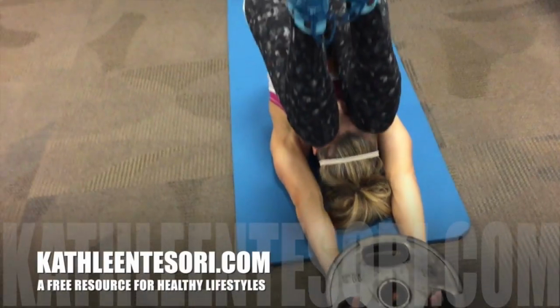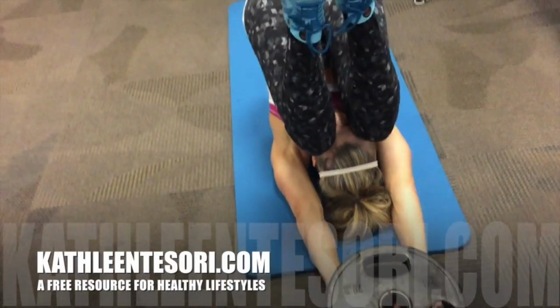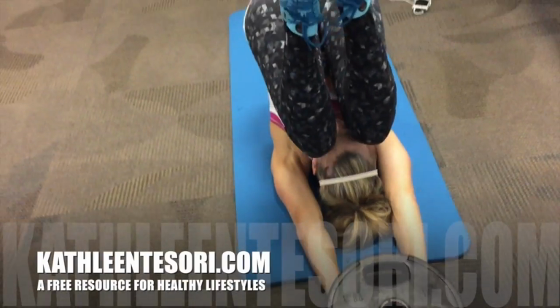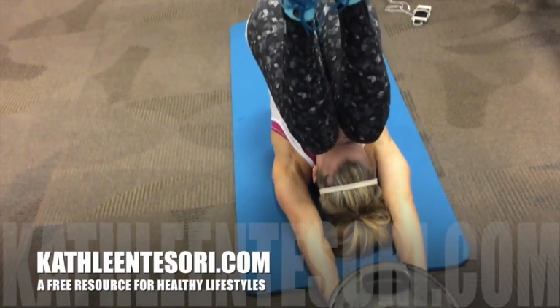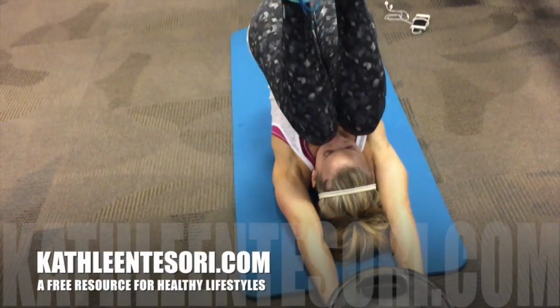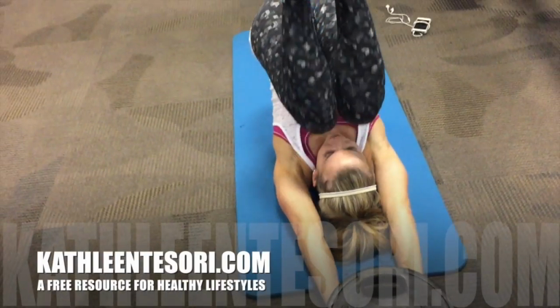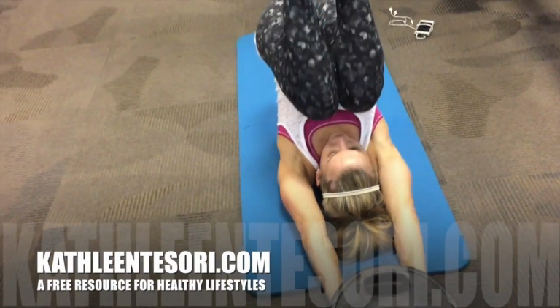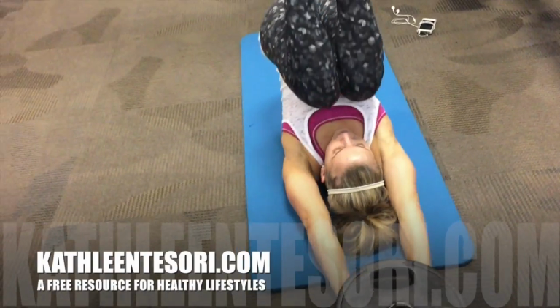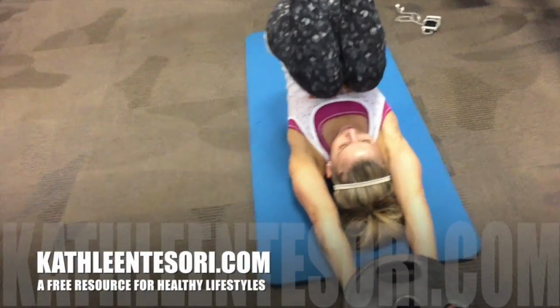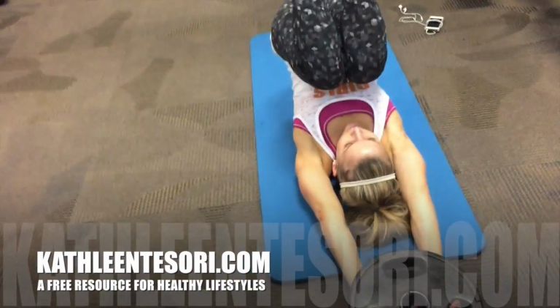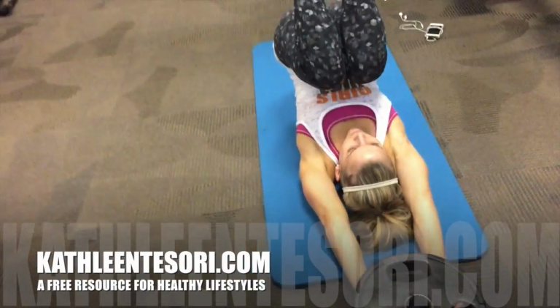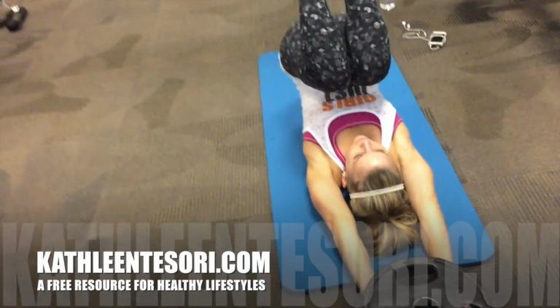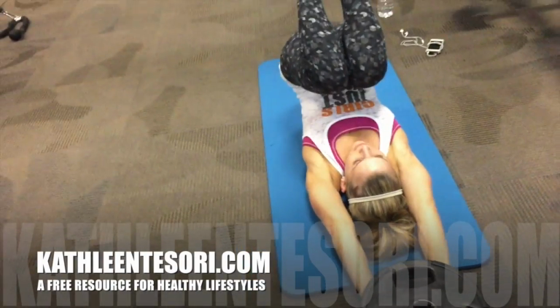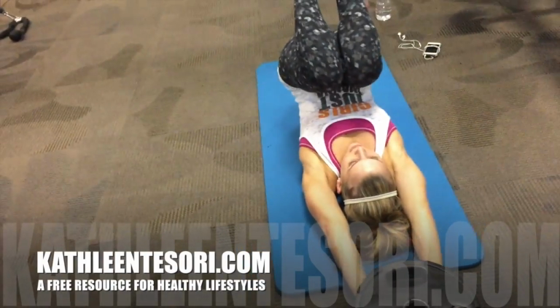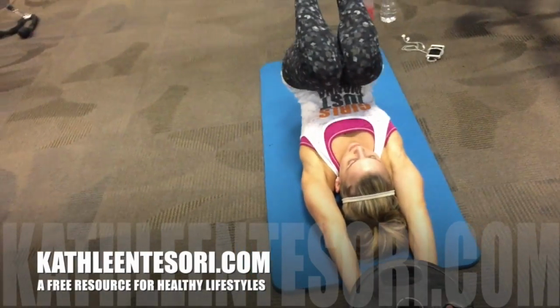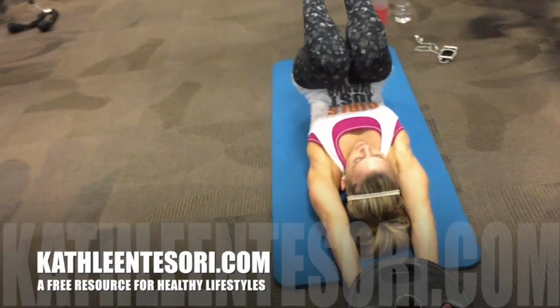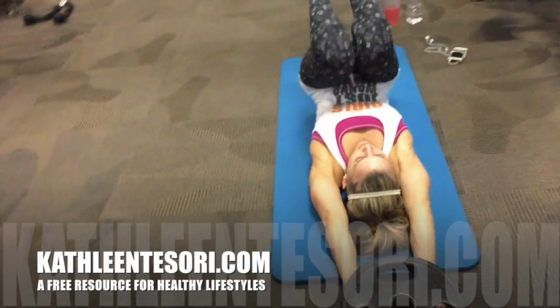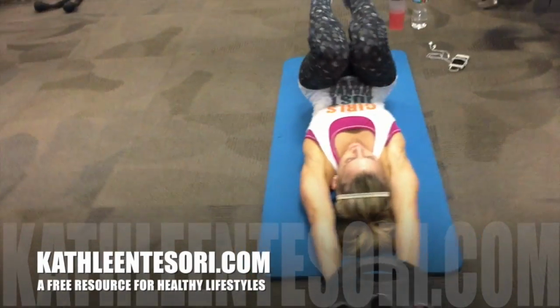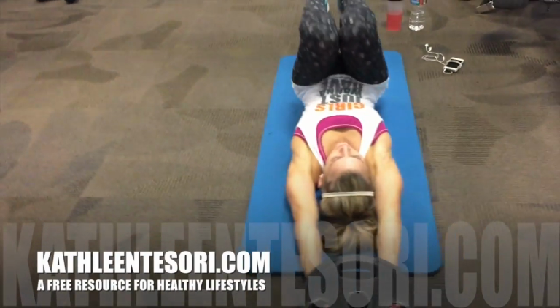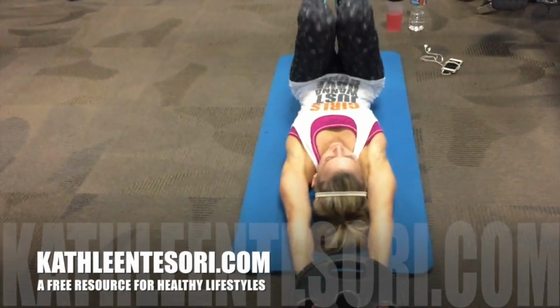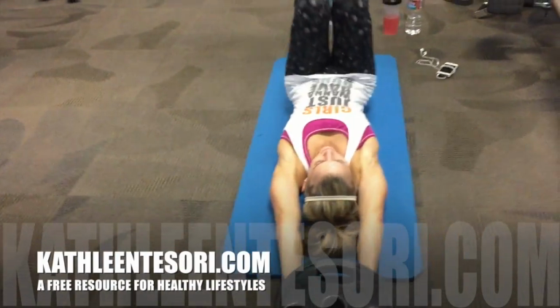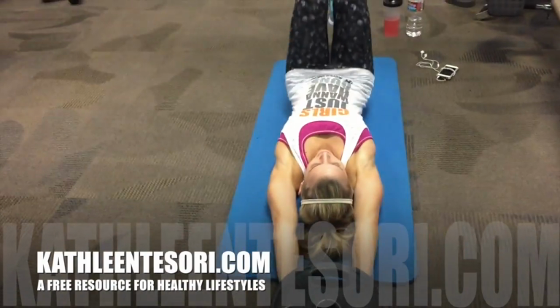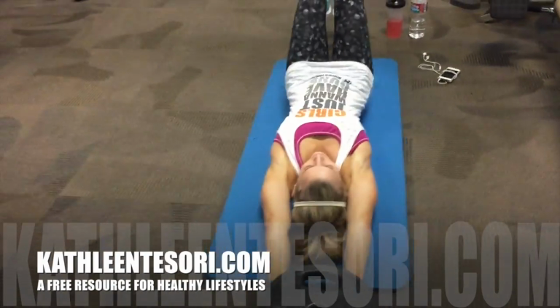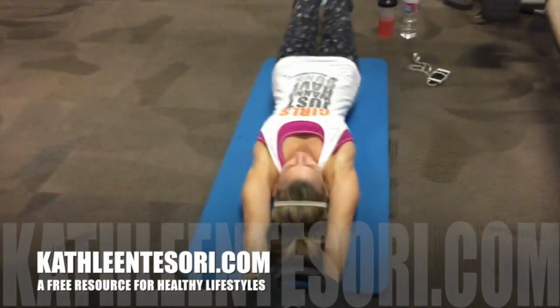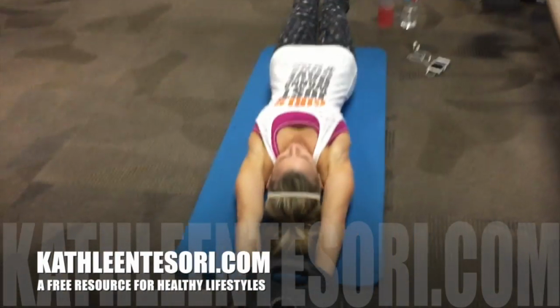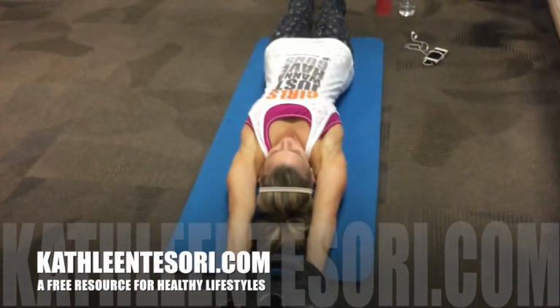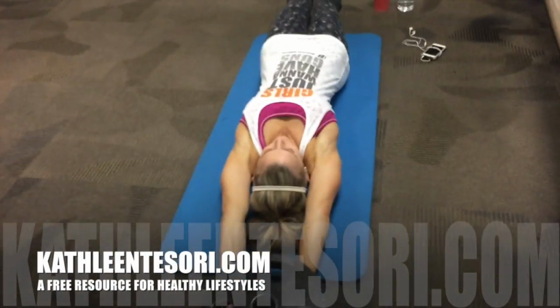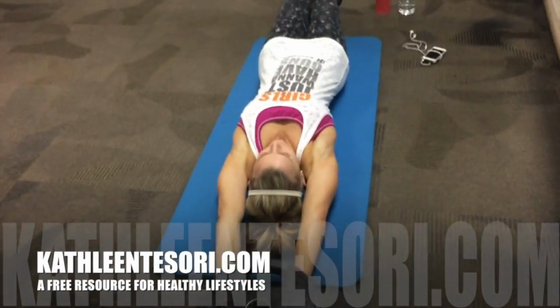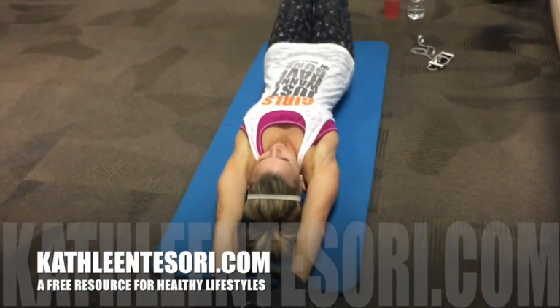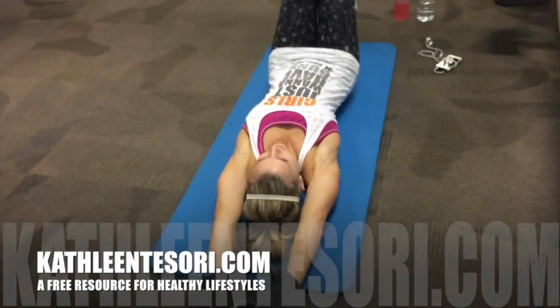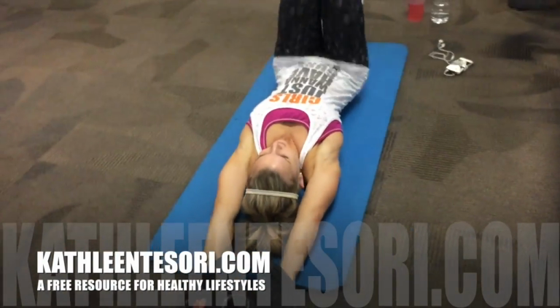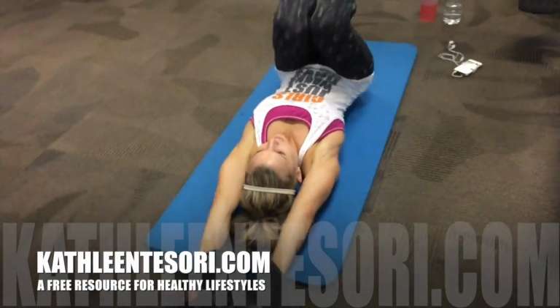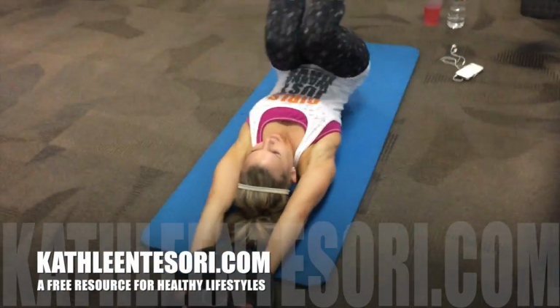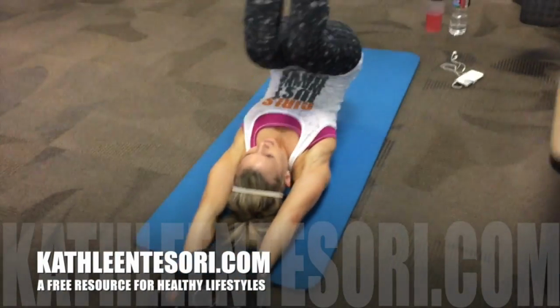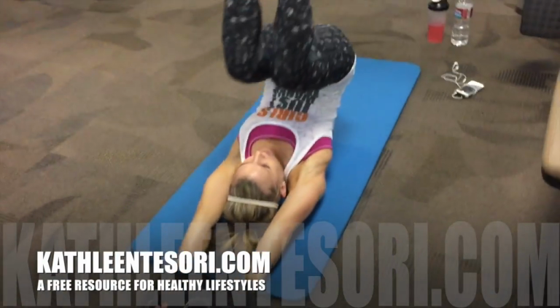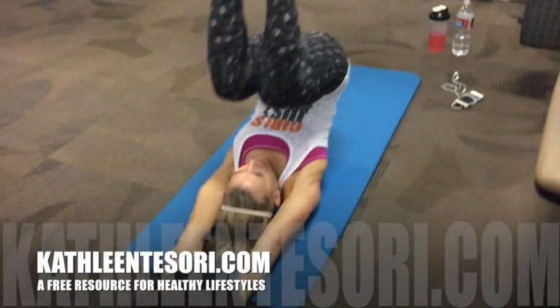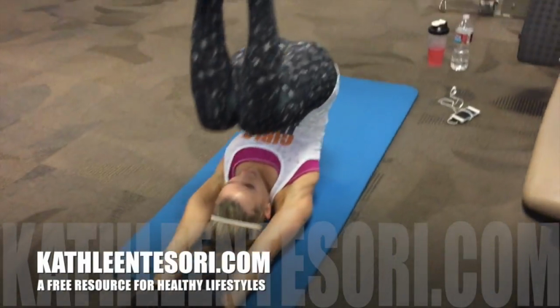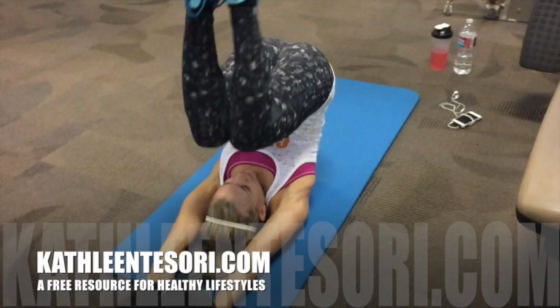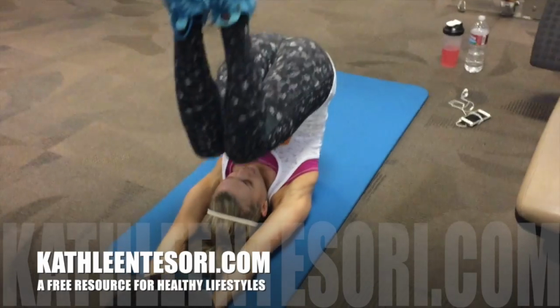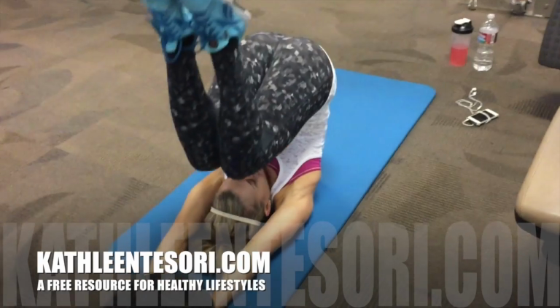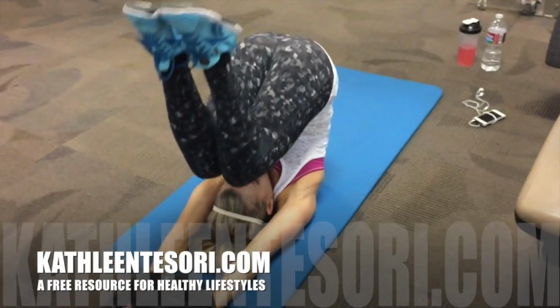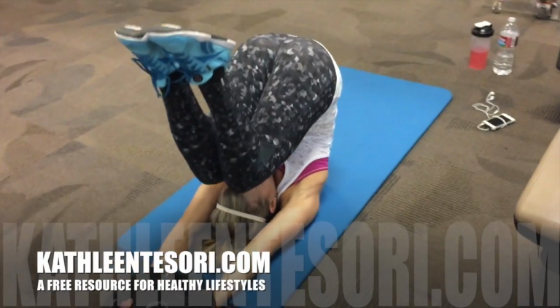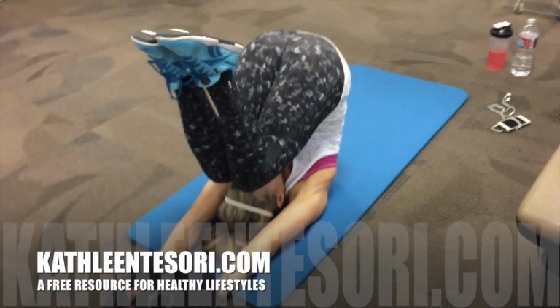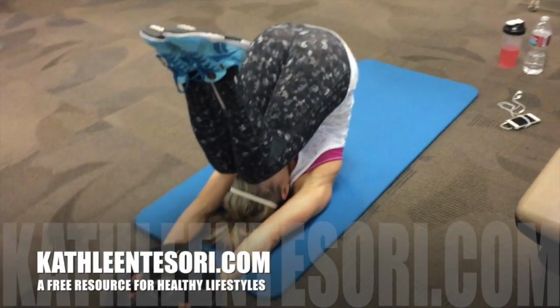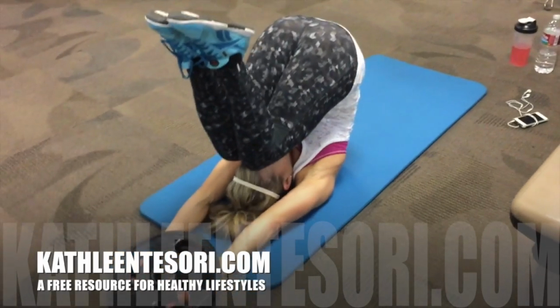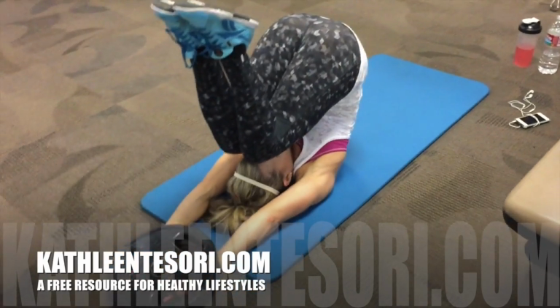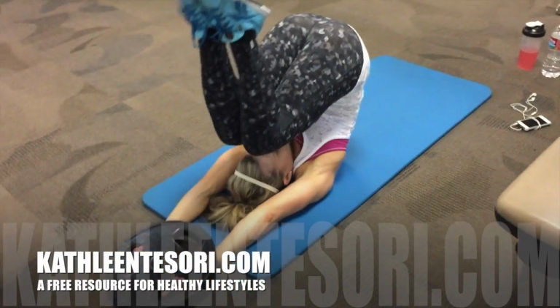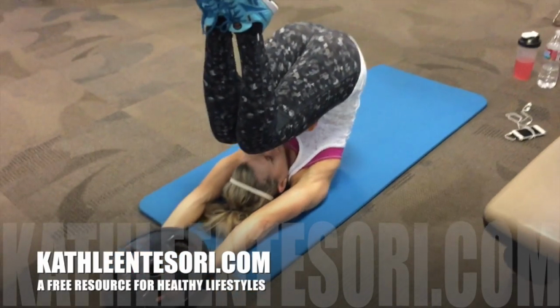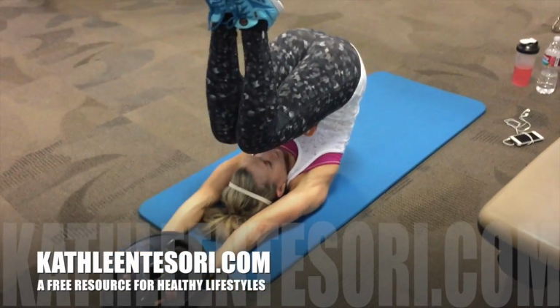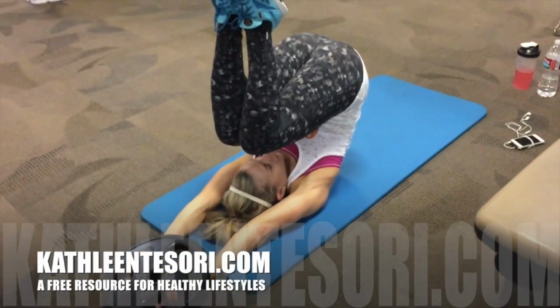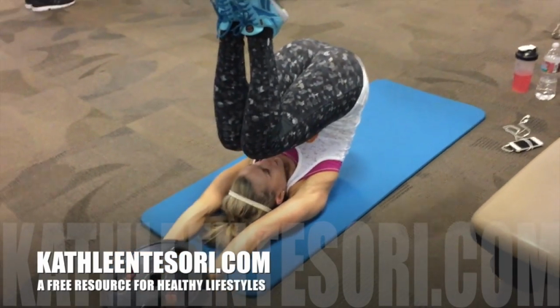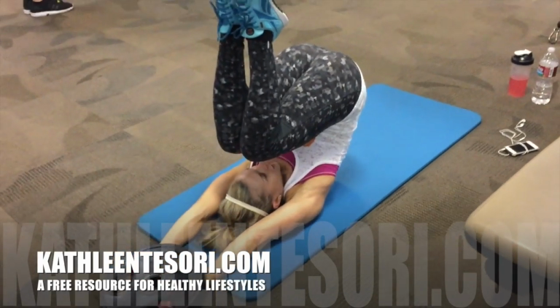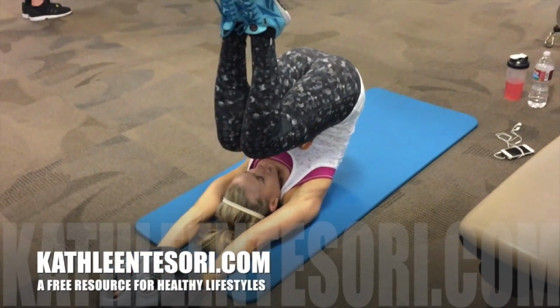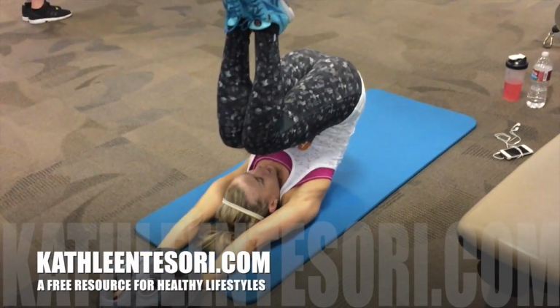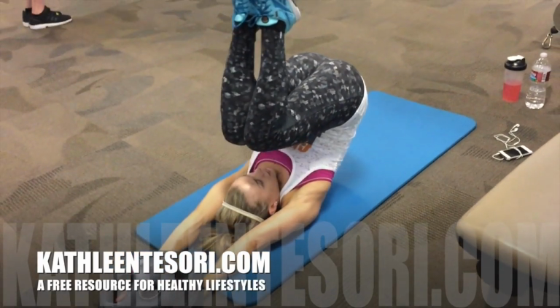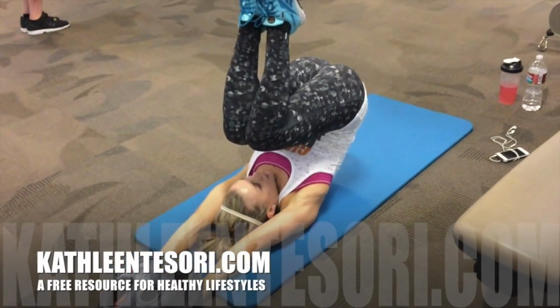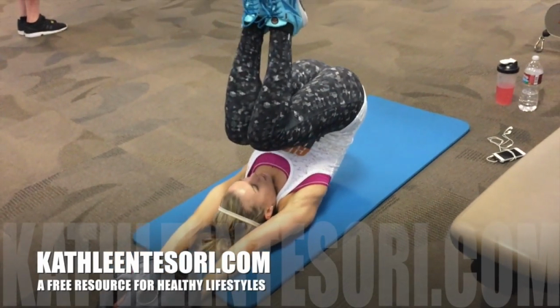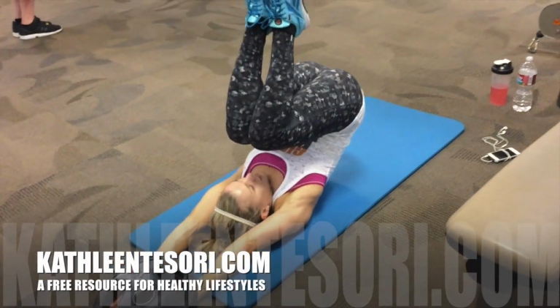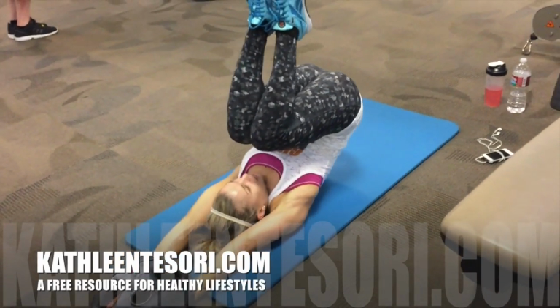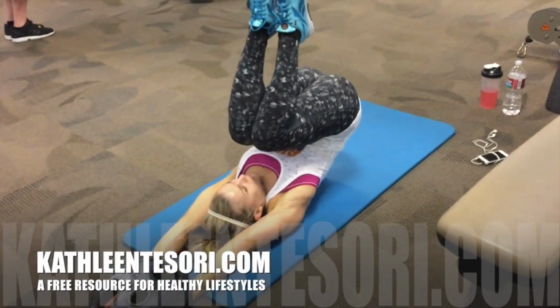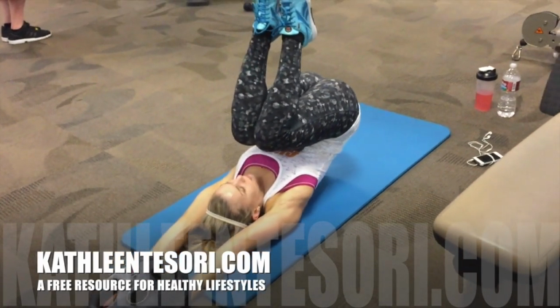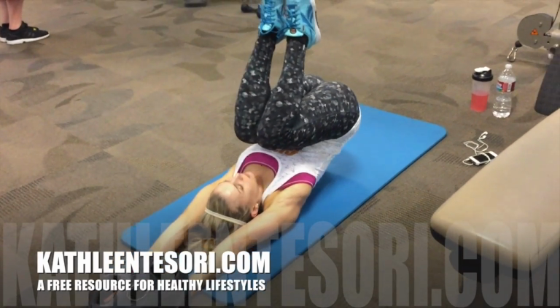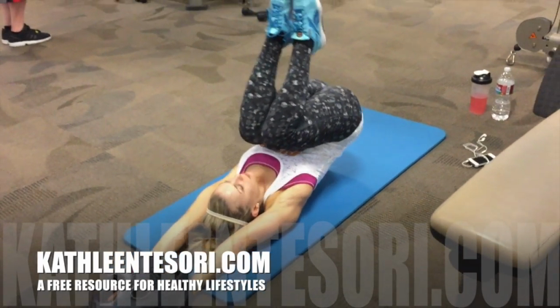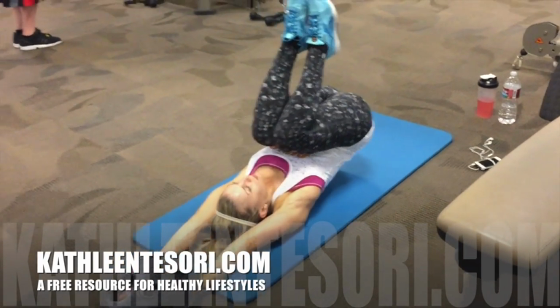Thanks so much for checking out my video. If you have questions, comment below. And for more free information, check out KathleenTesori.com.